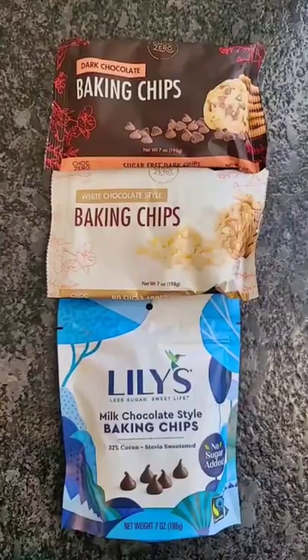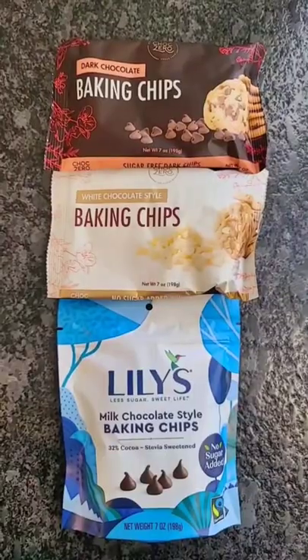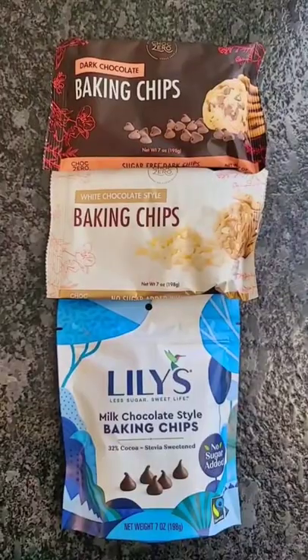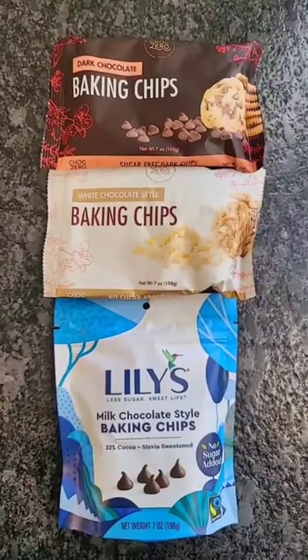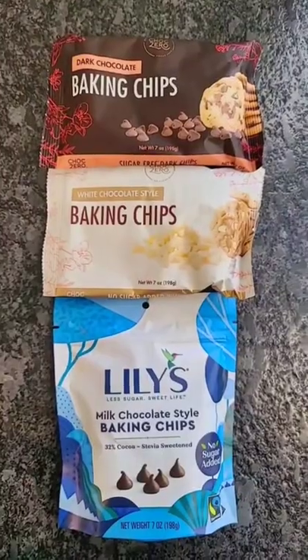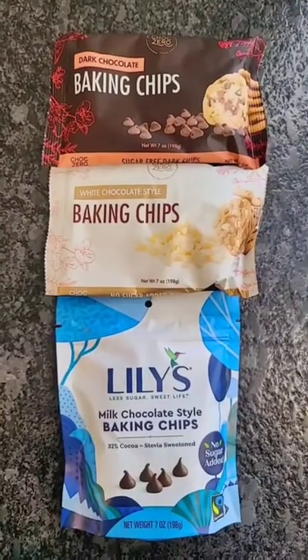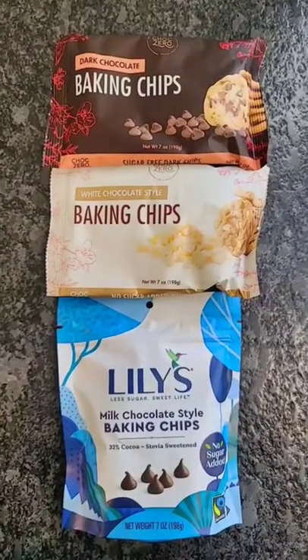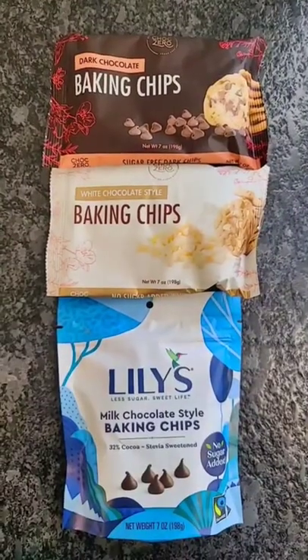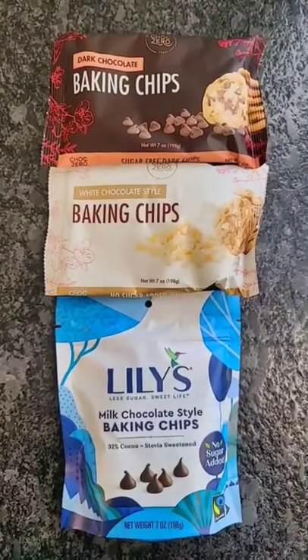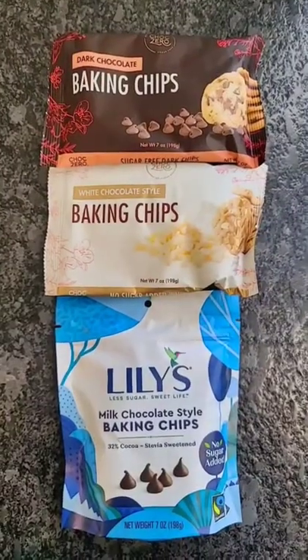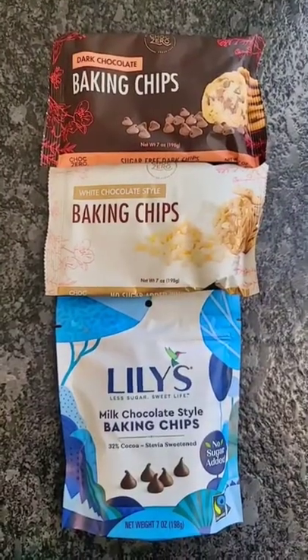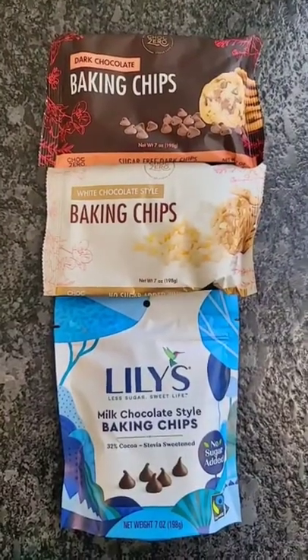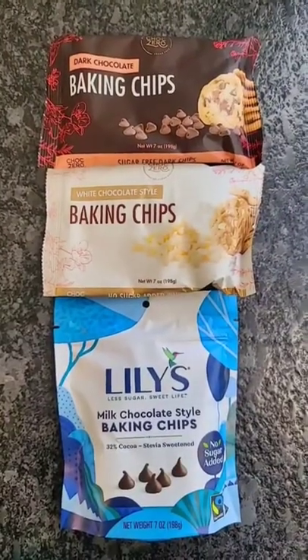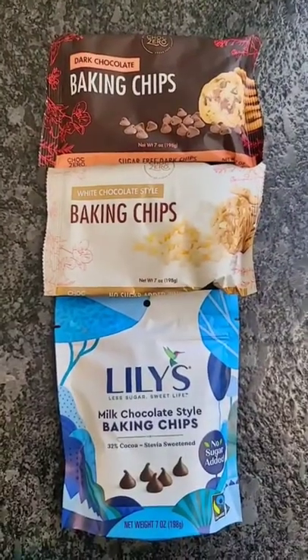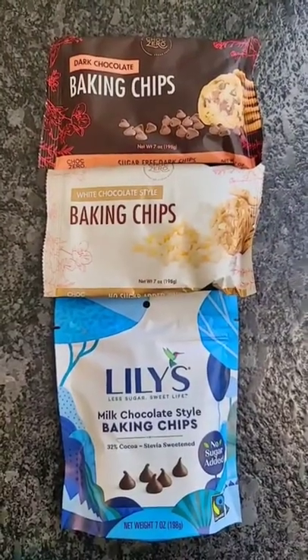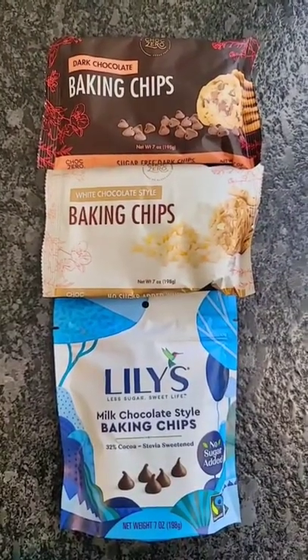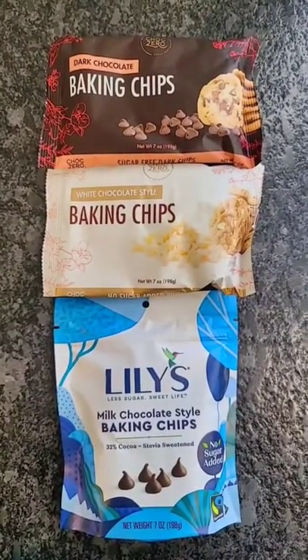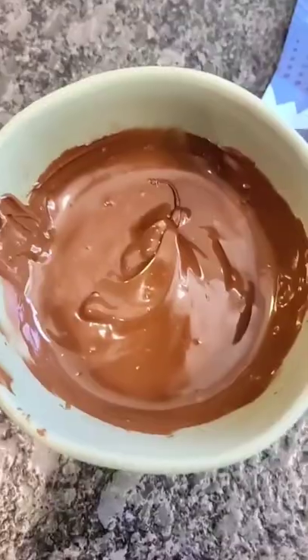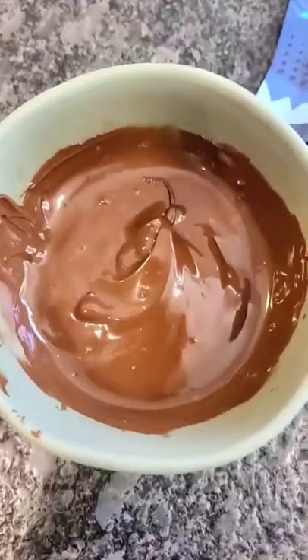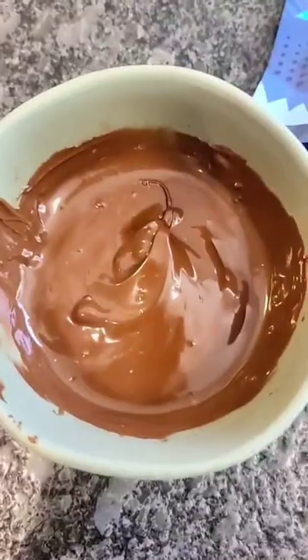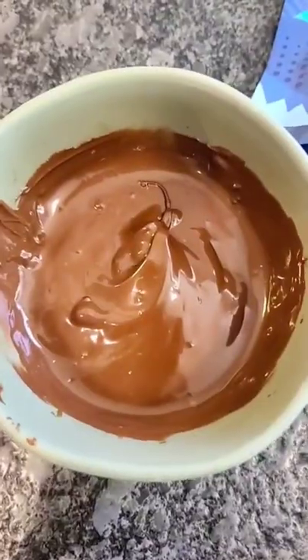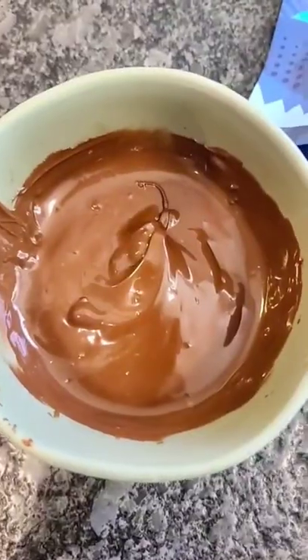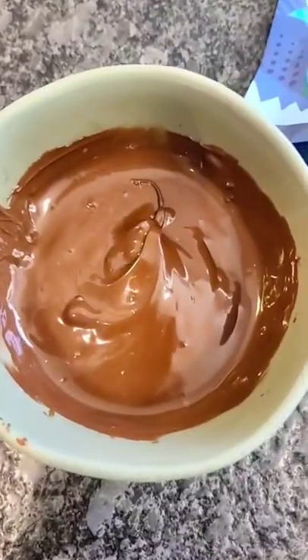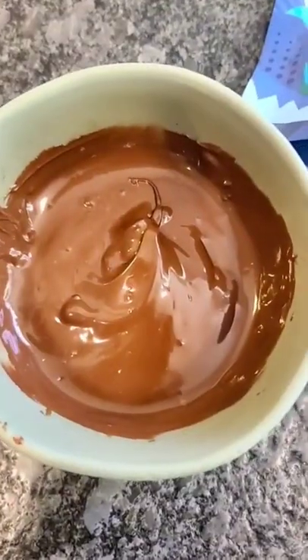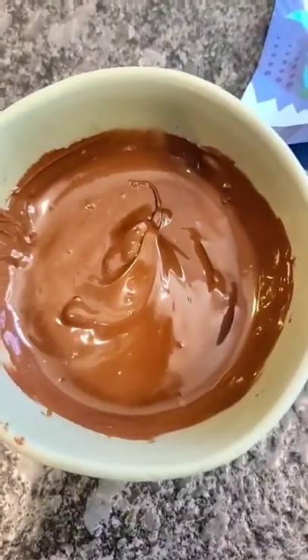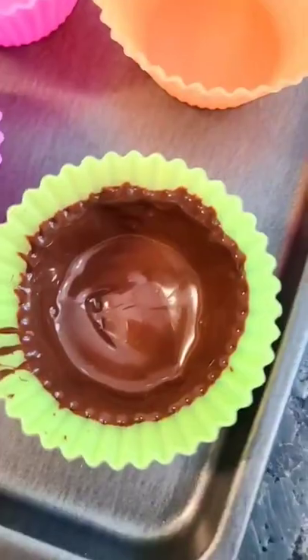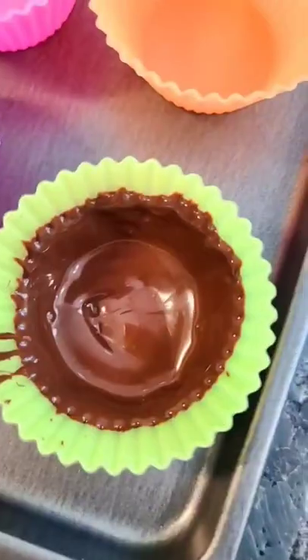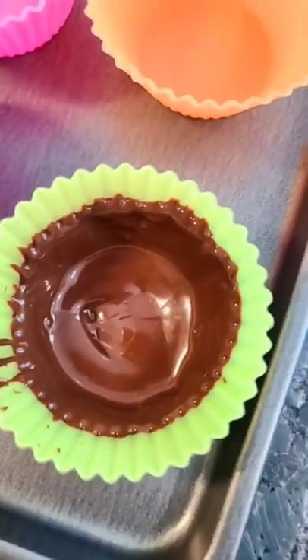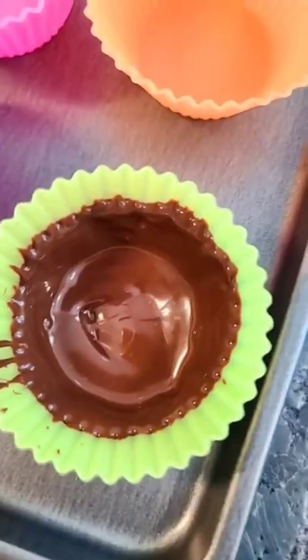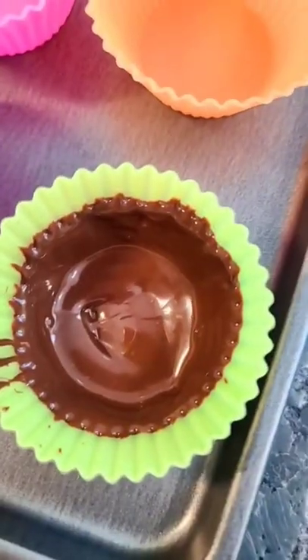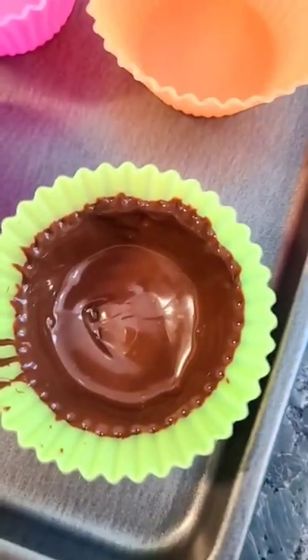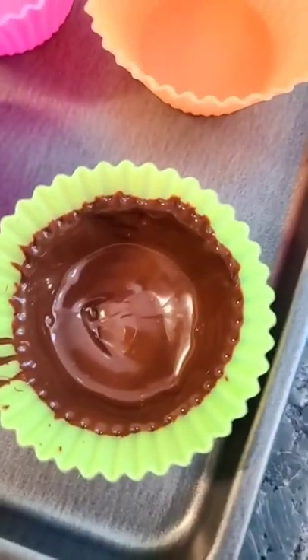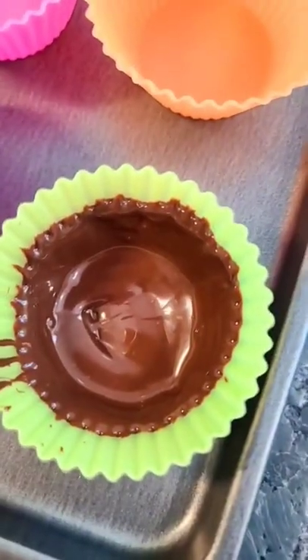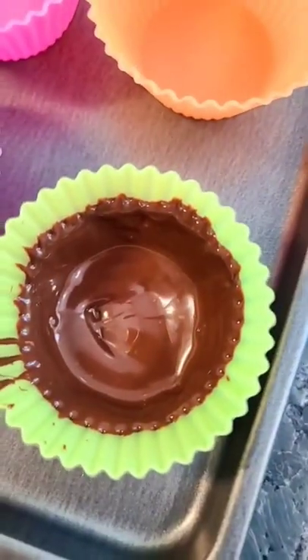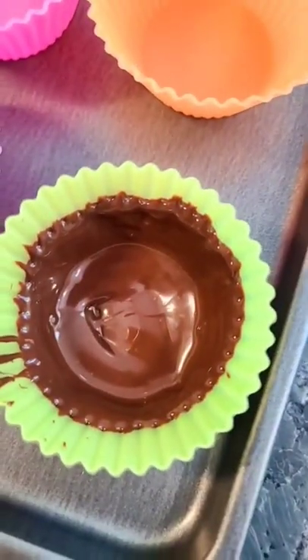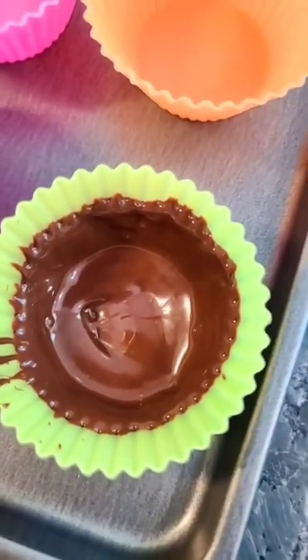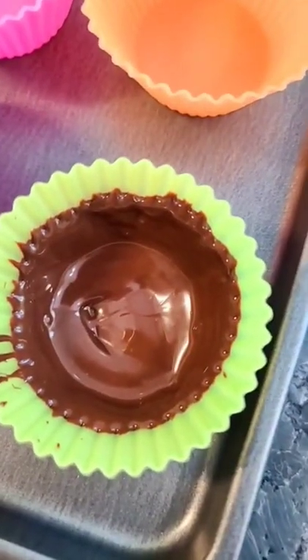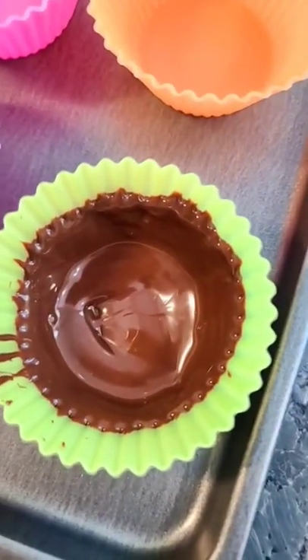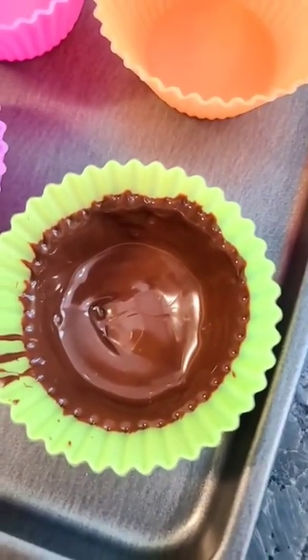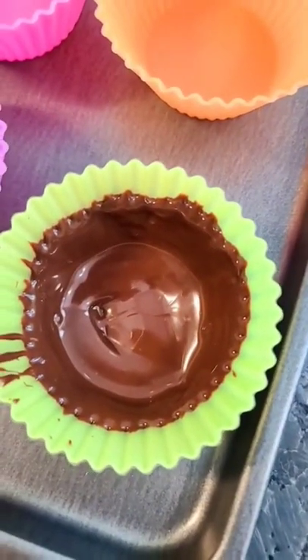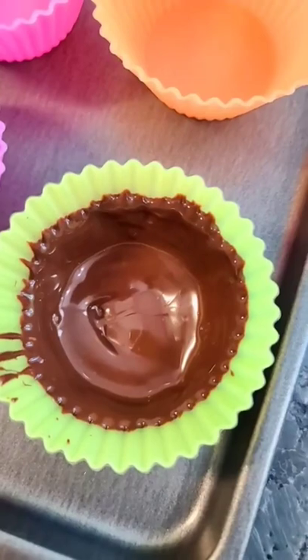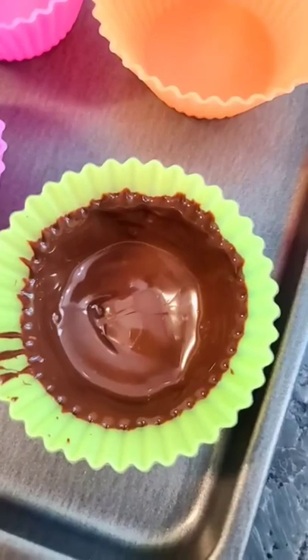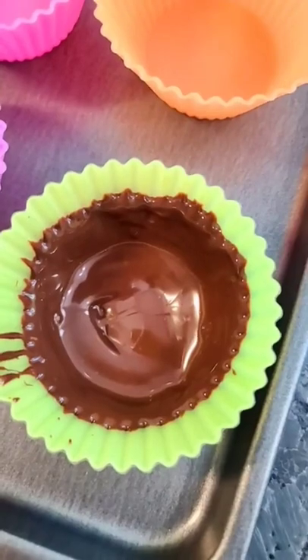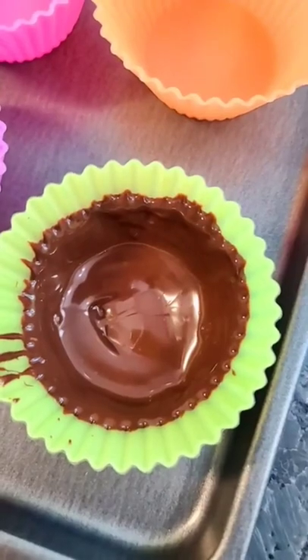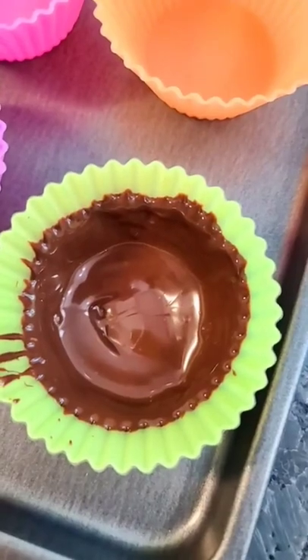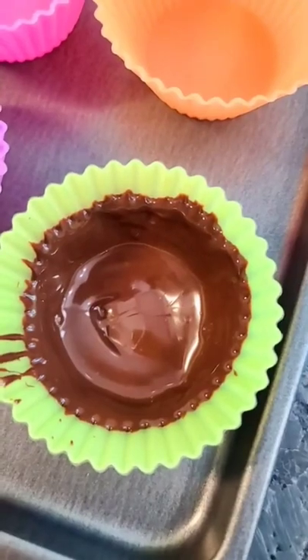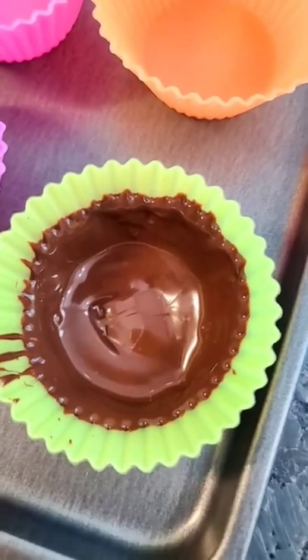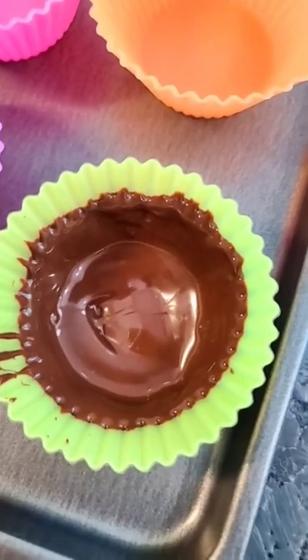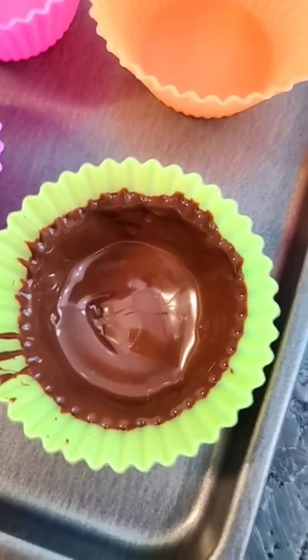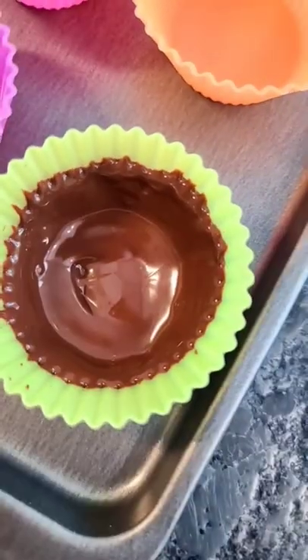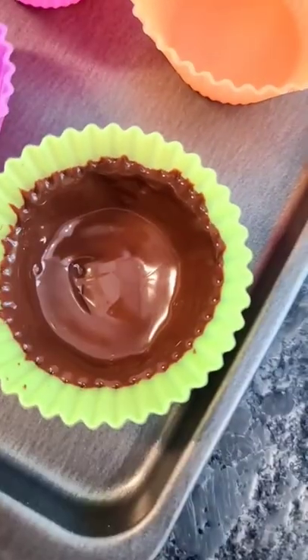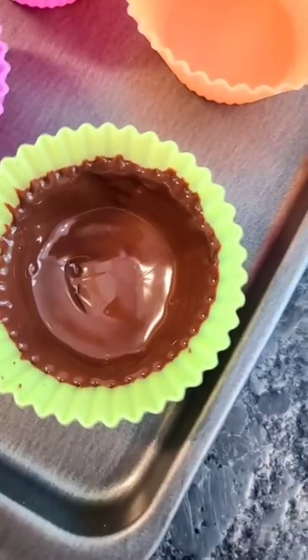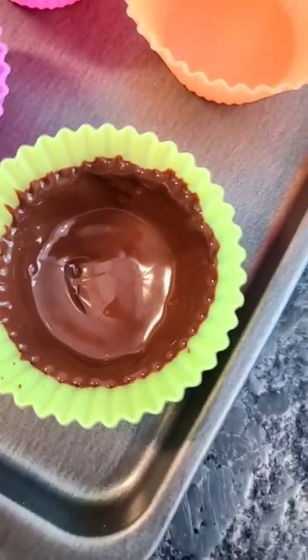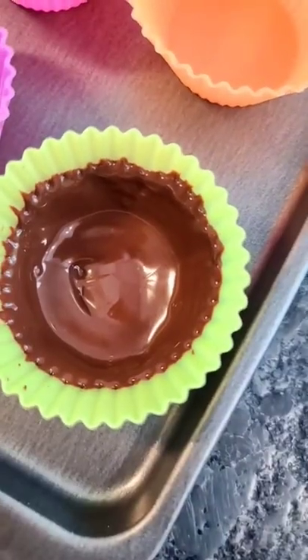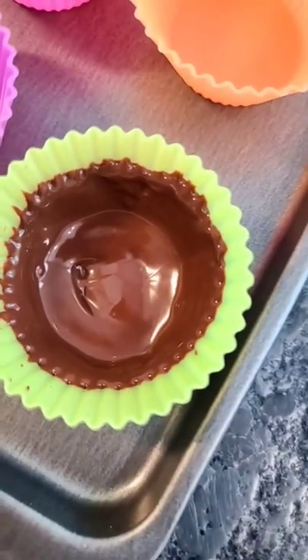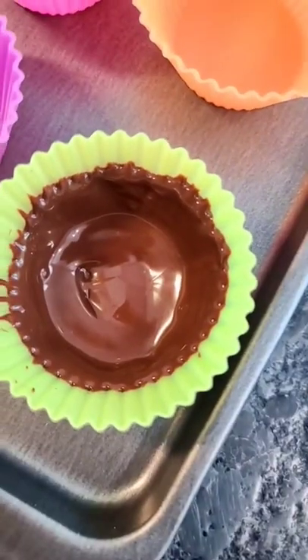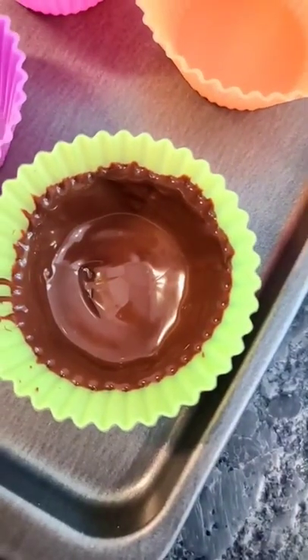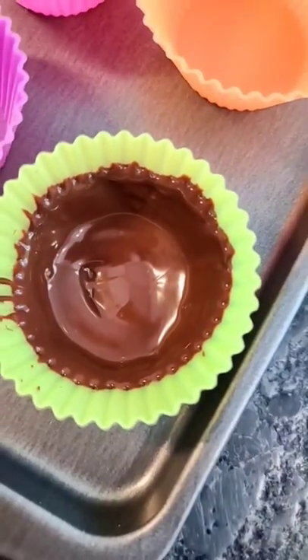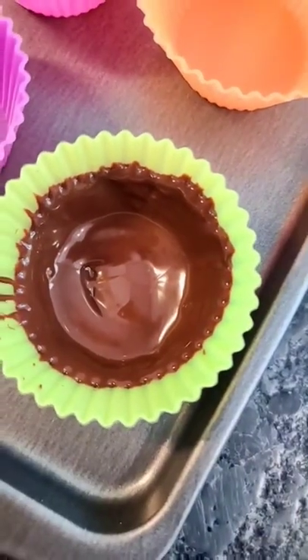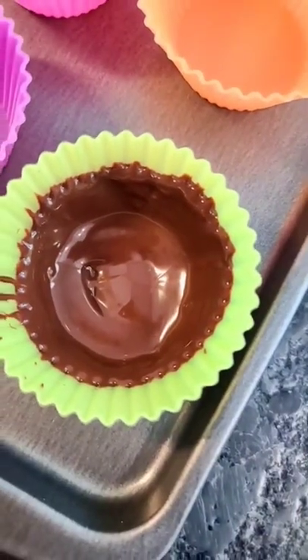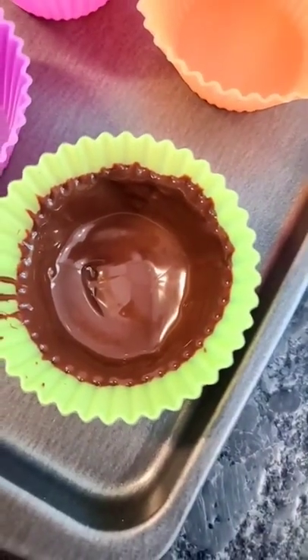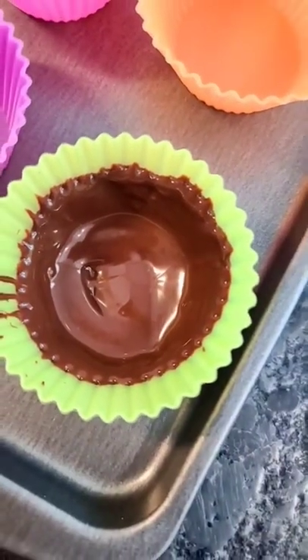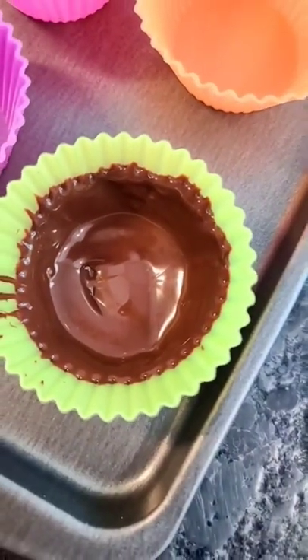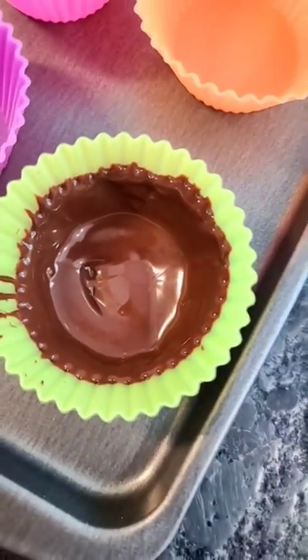Use your favorite sugar-free baking chips and melt them. Add the chocolate to your mold to create a shell, then place it in the freezer until it sets up.